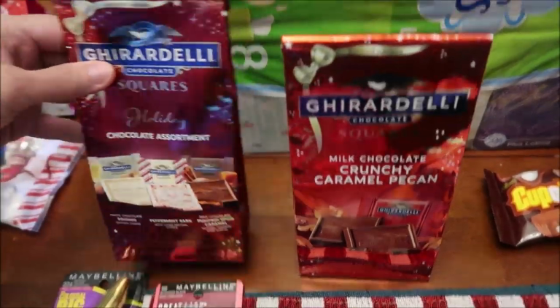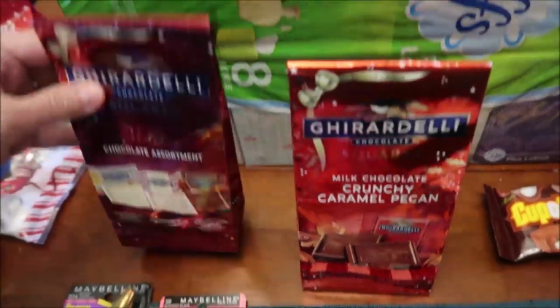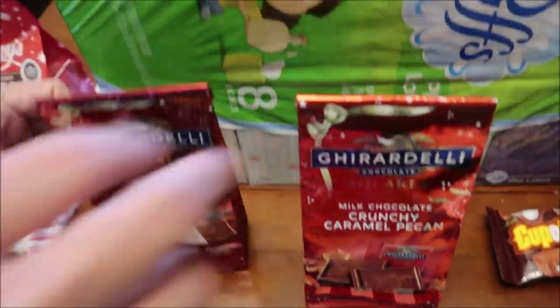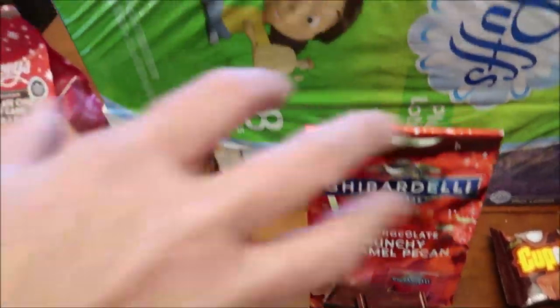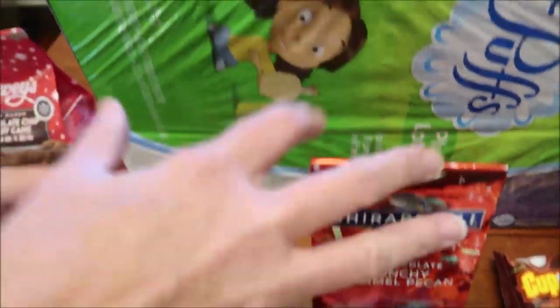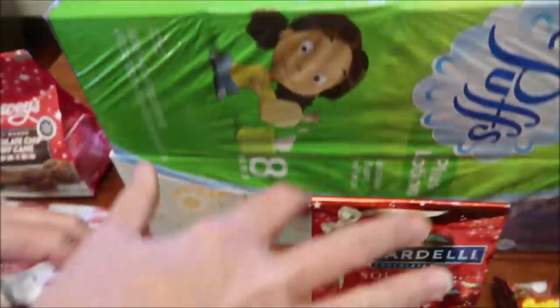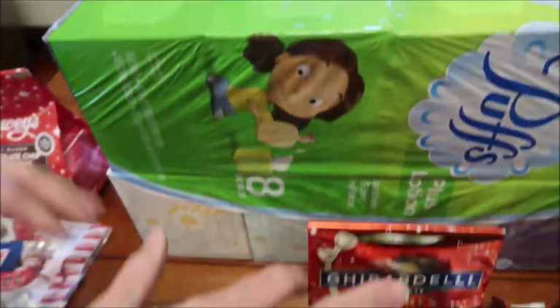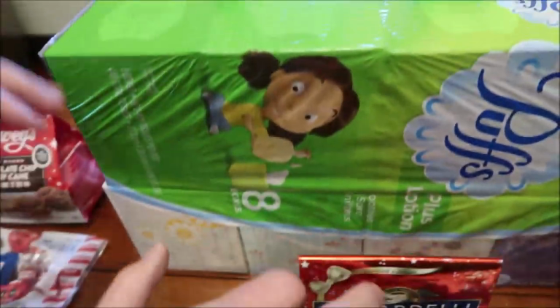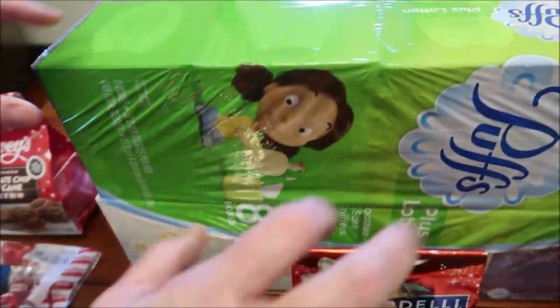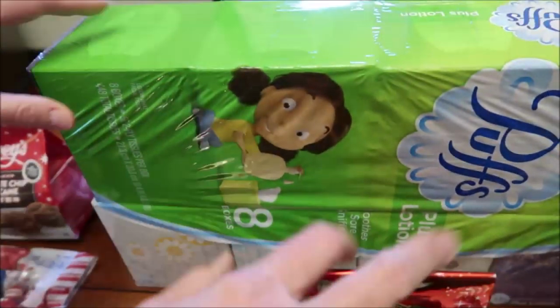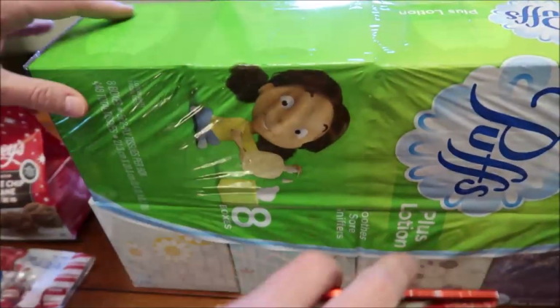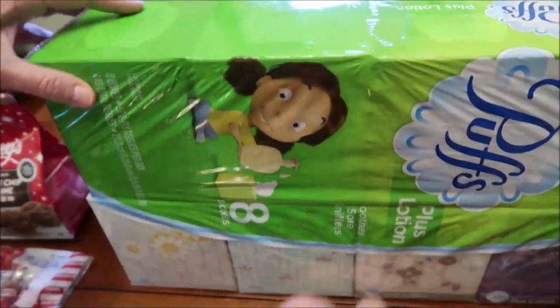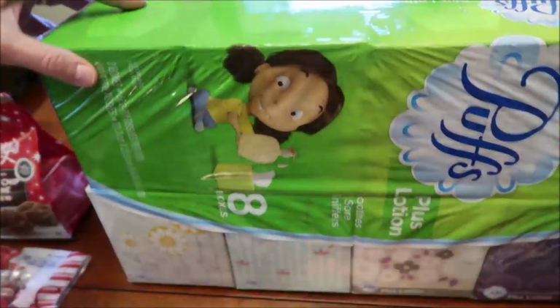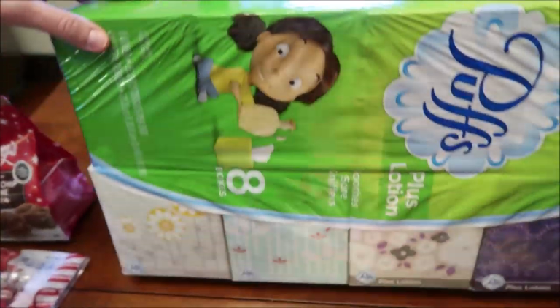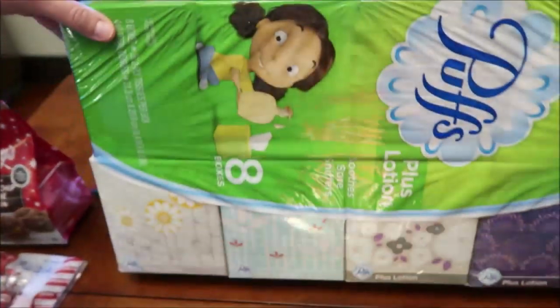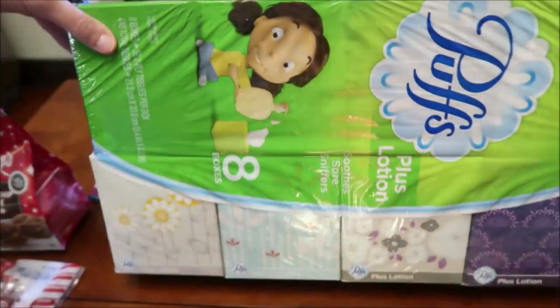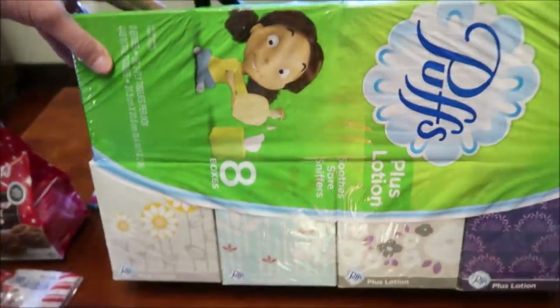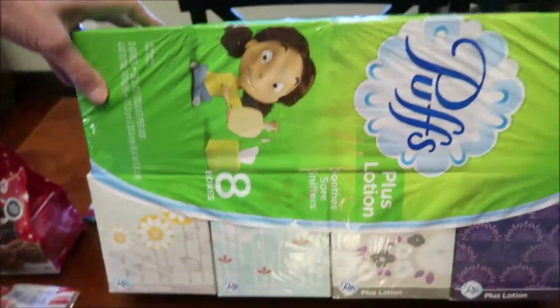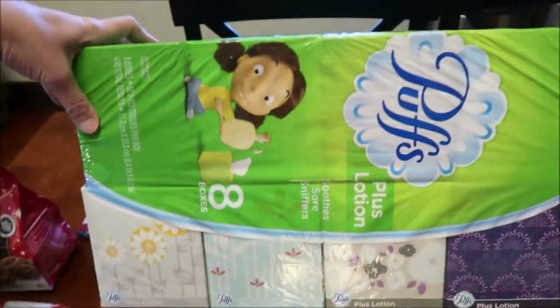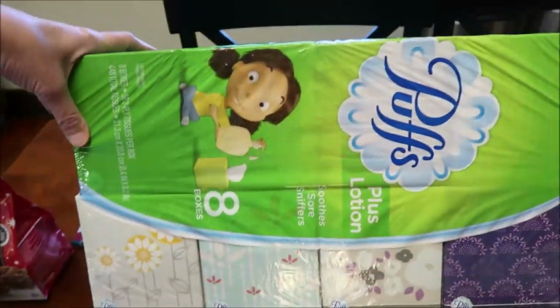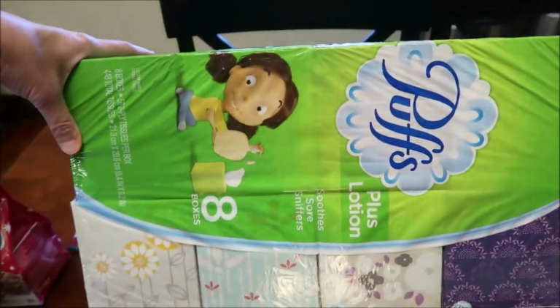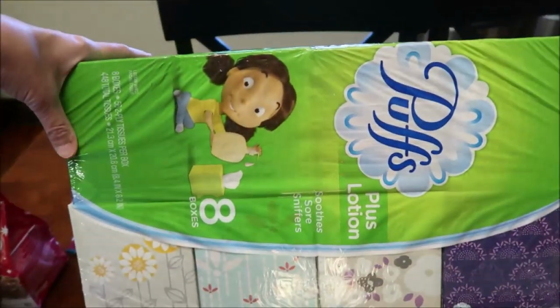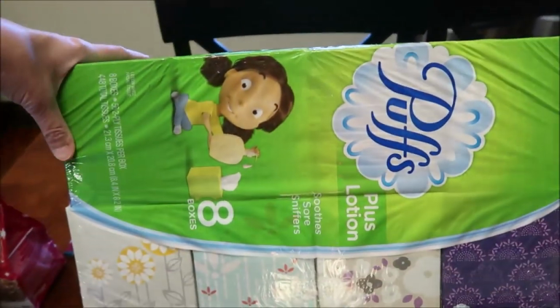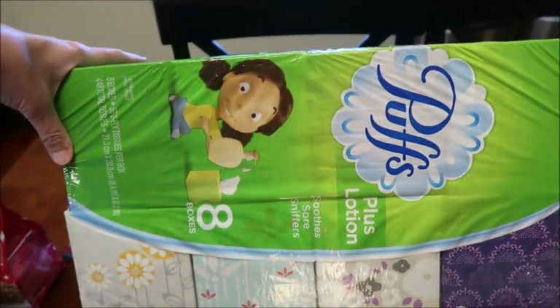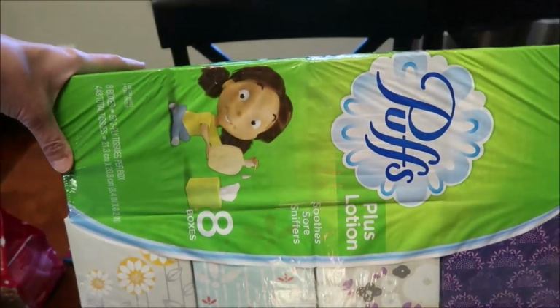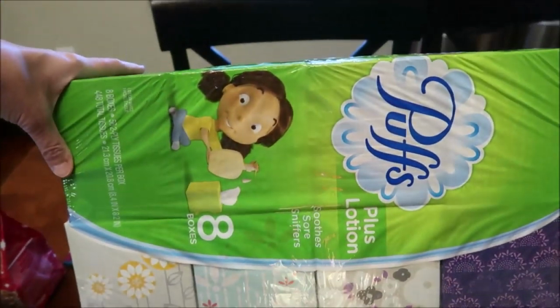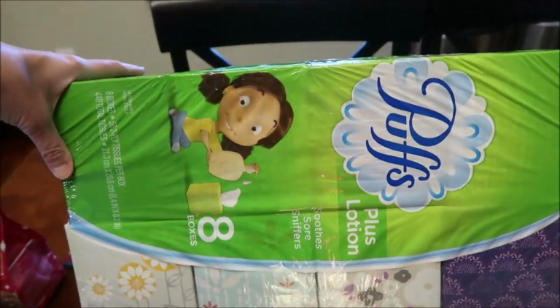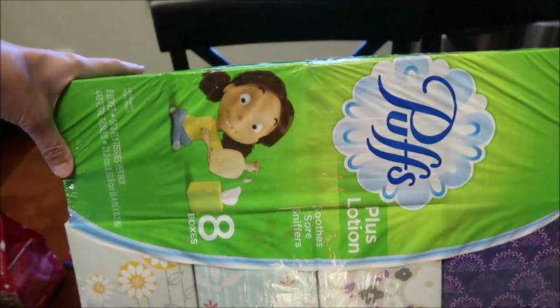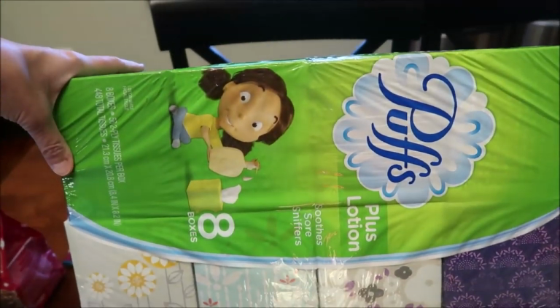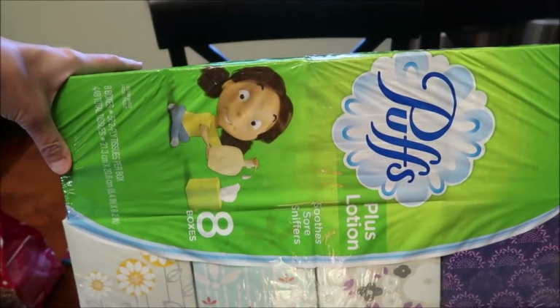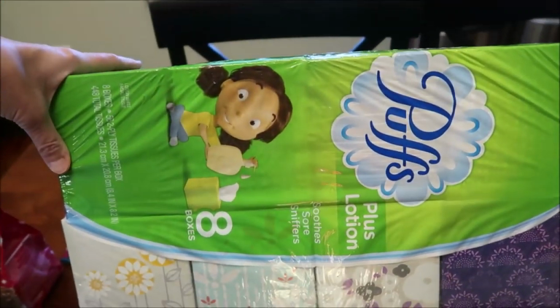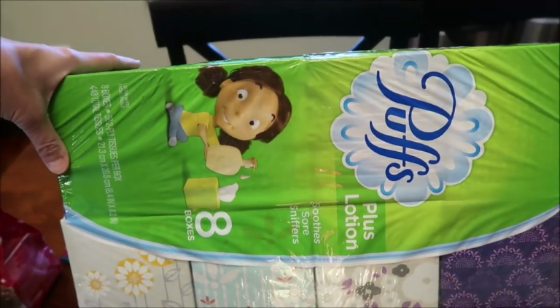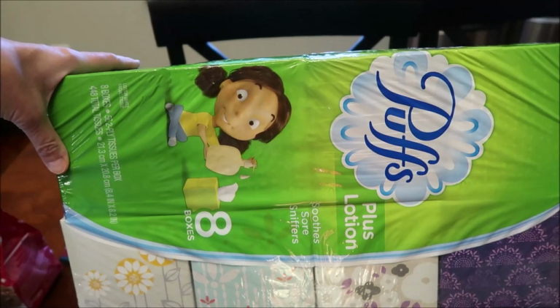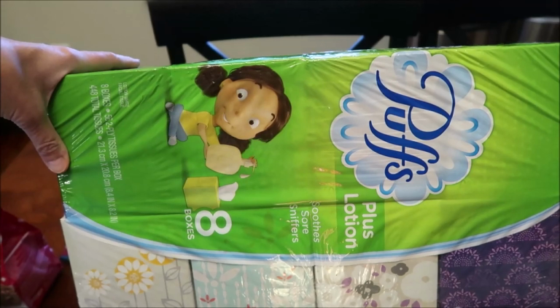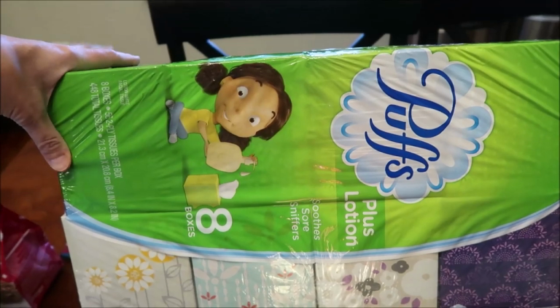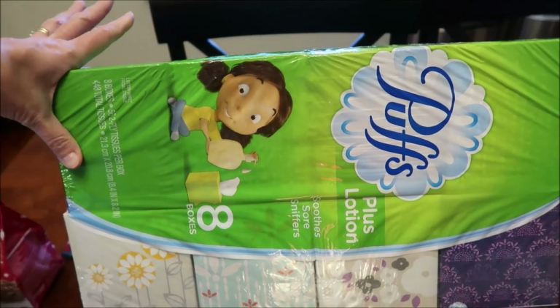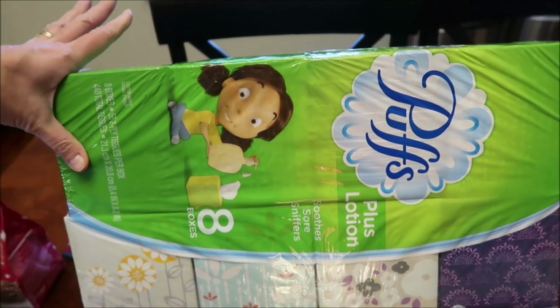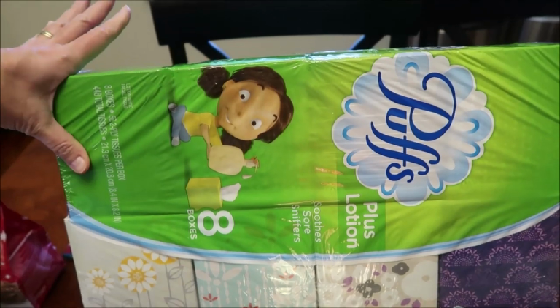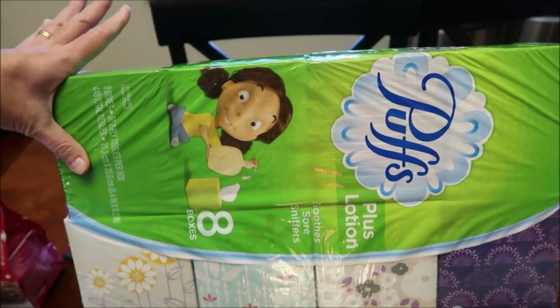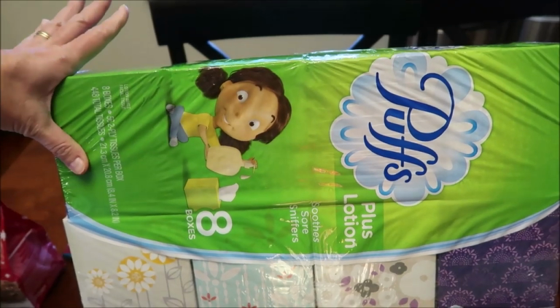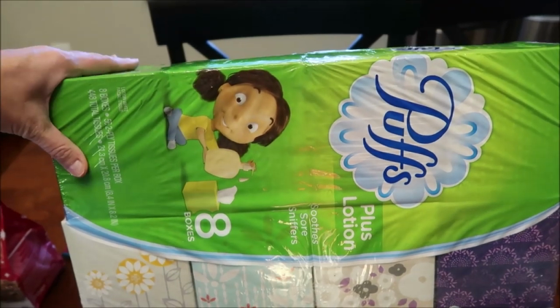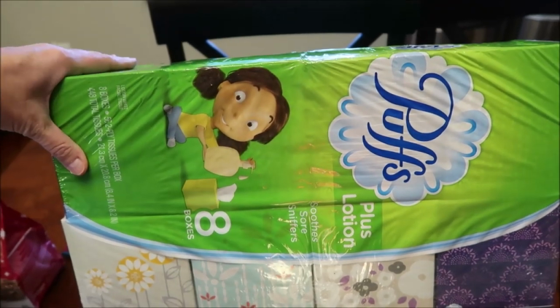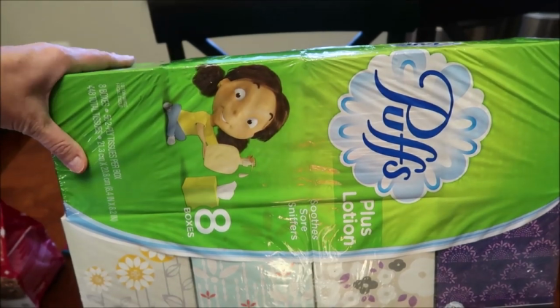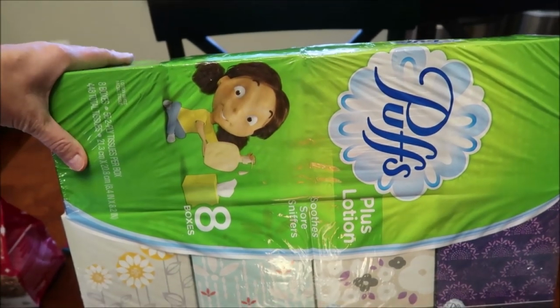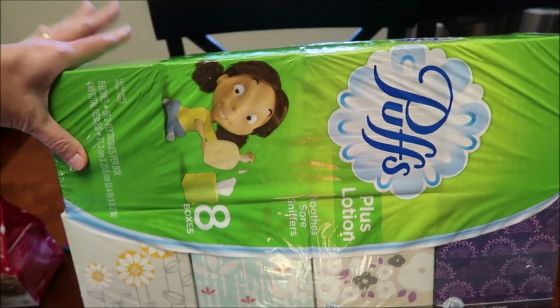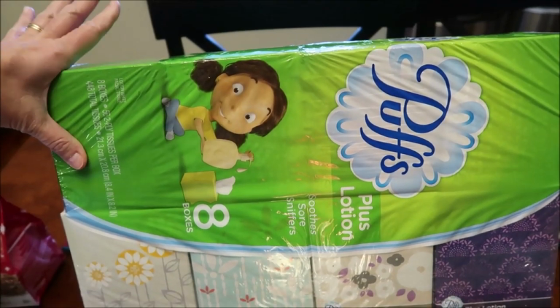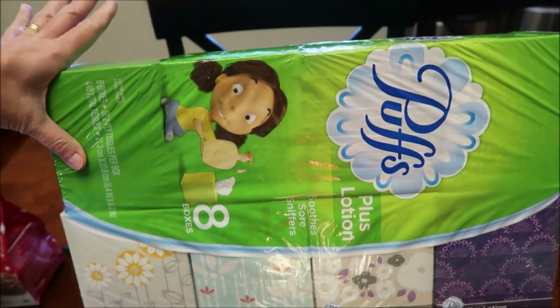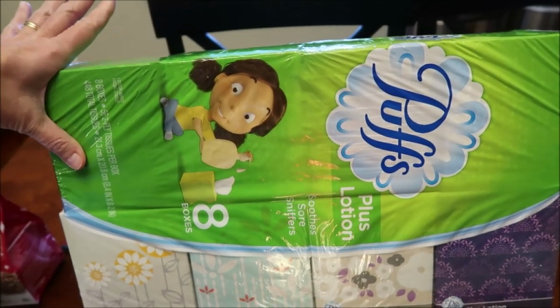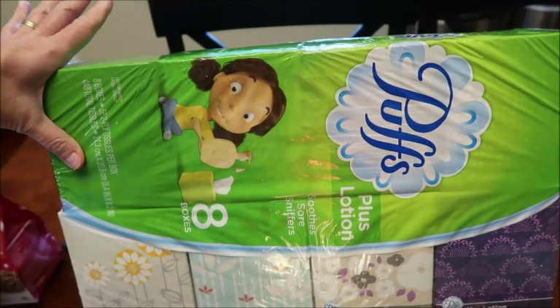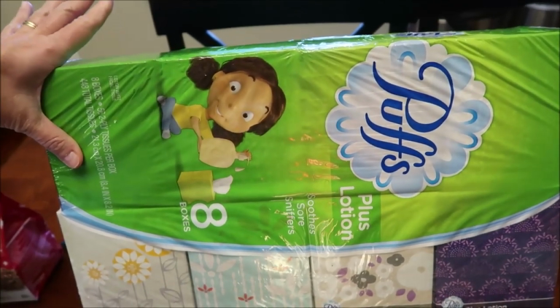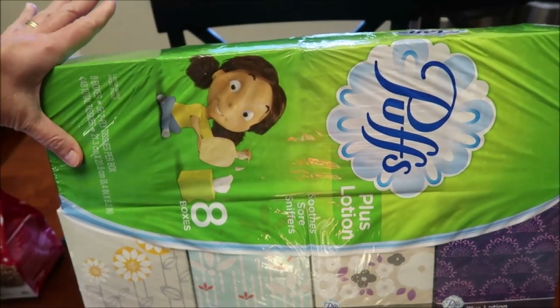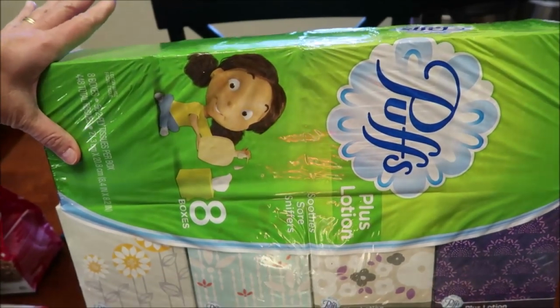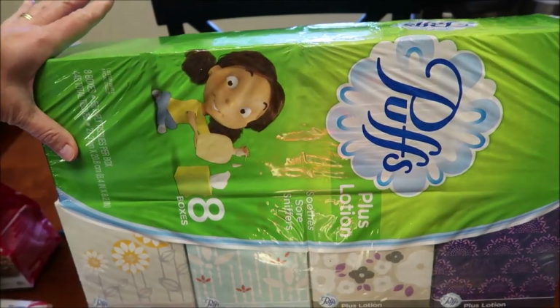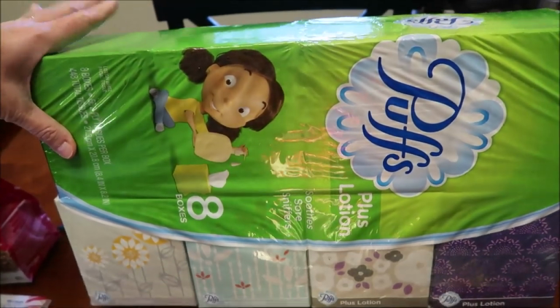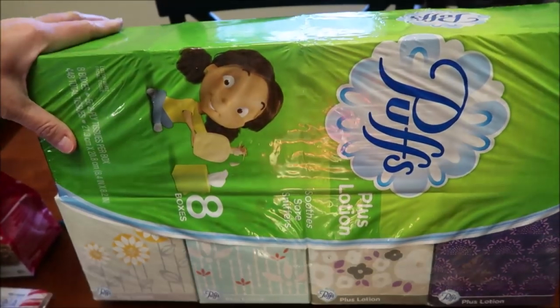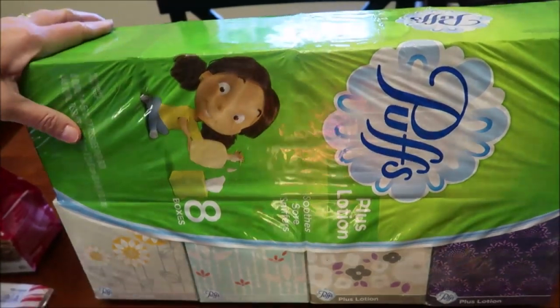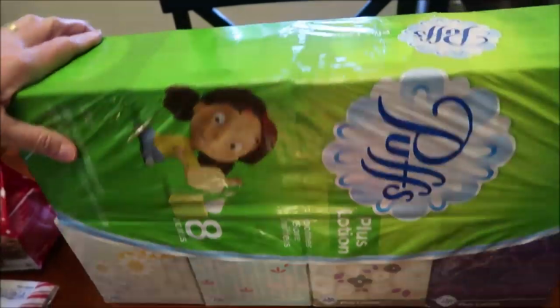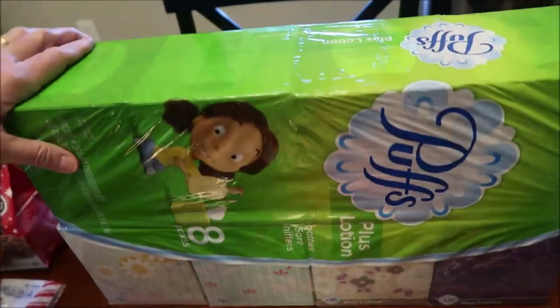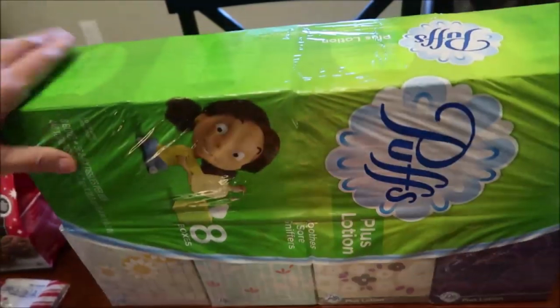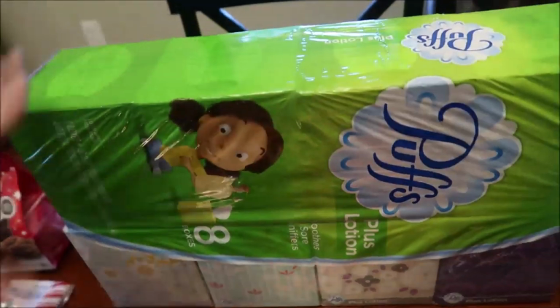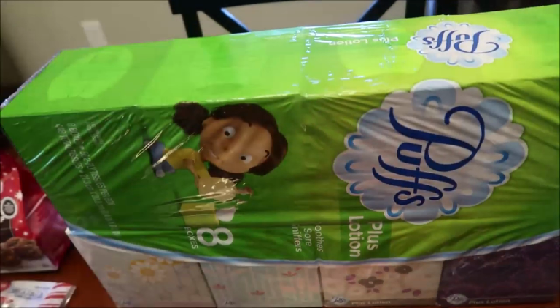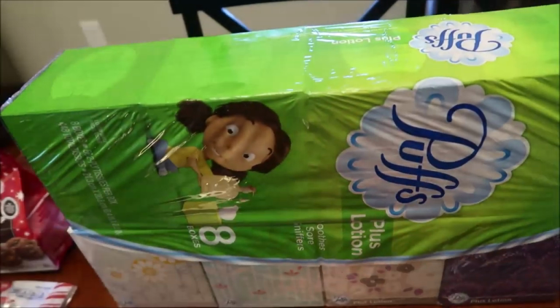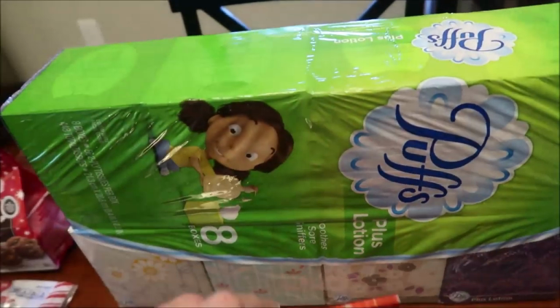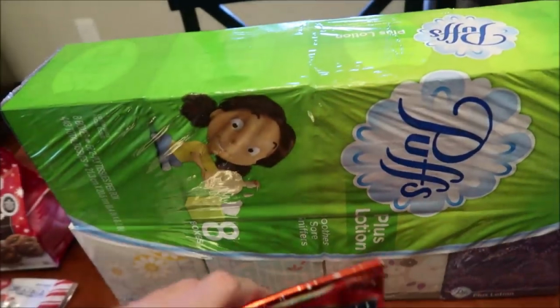We also bought some Puffs Plus Lotion — I like that they sell it in a pack of eight at Target.